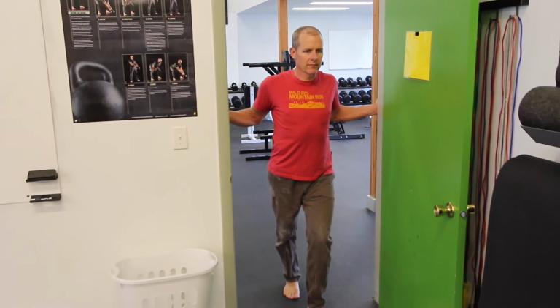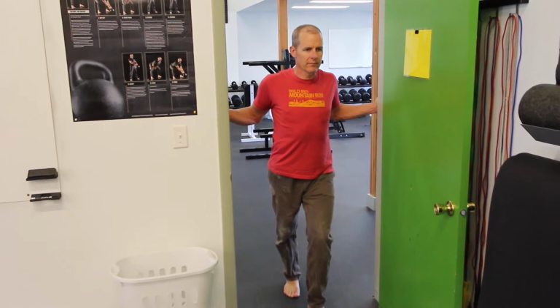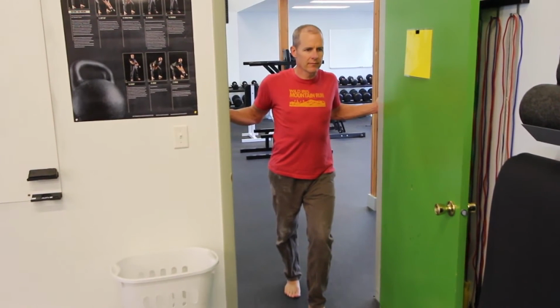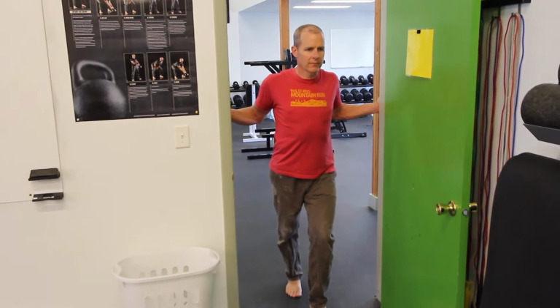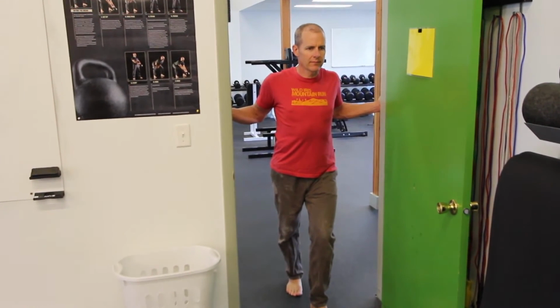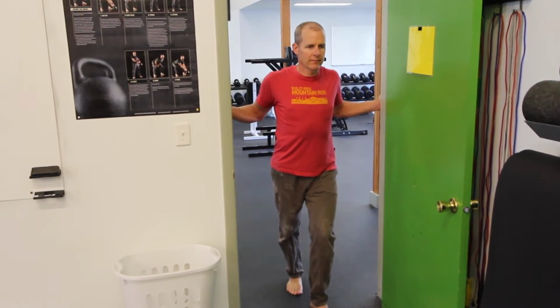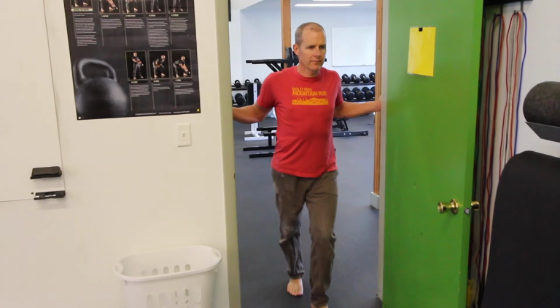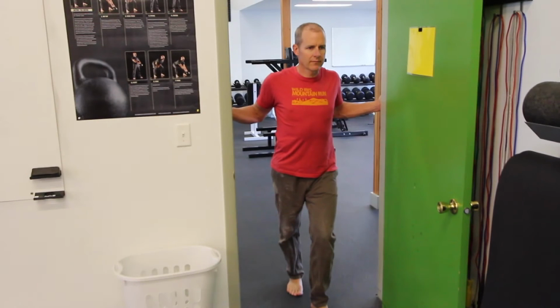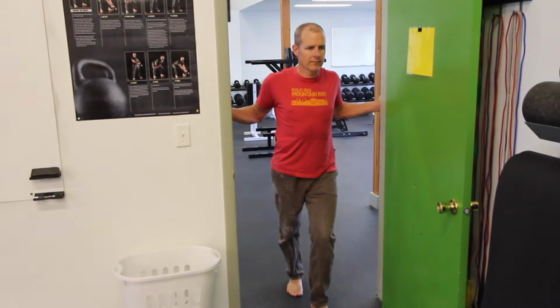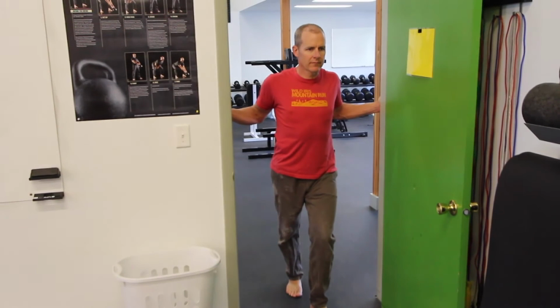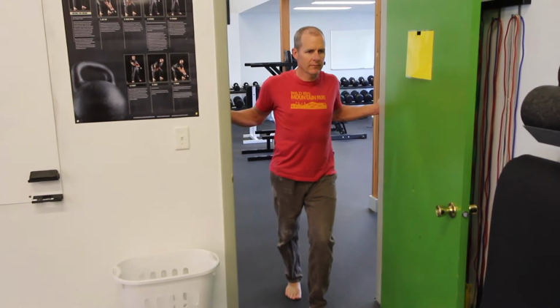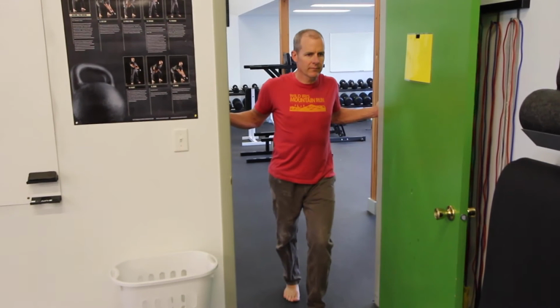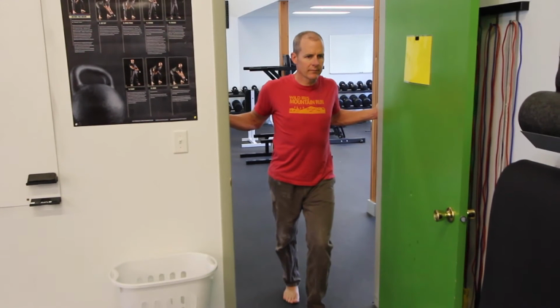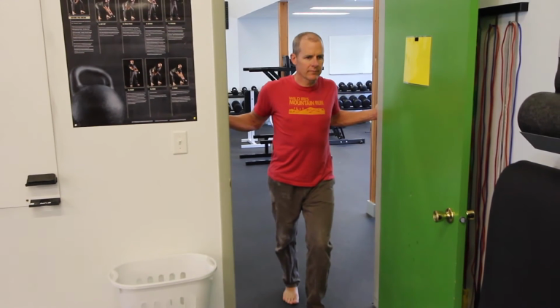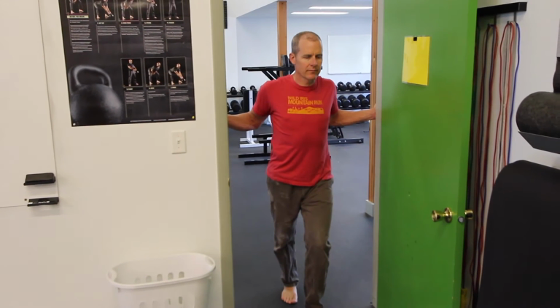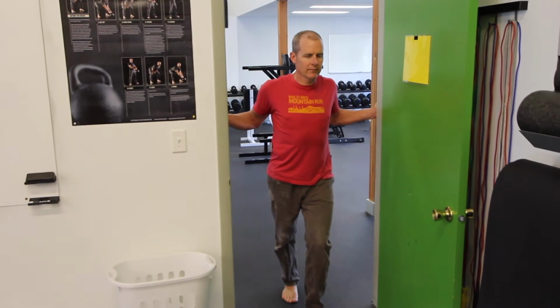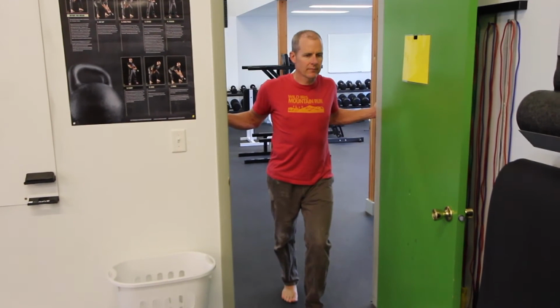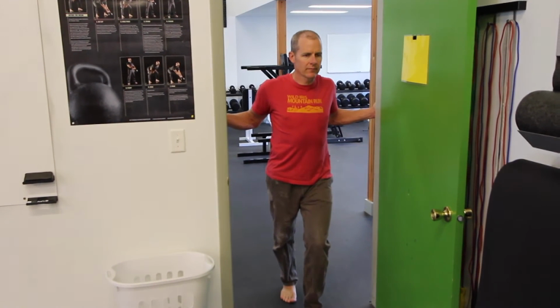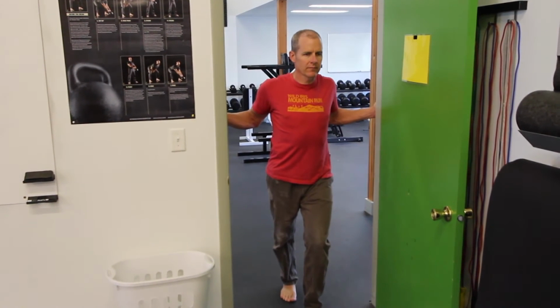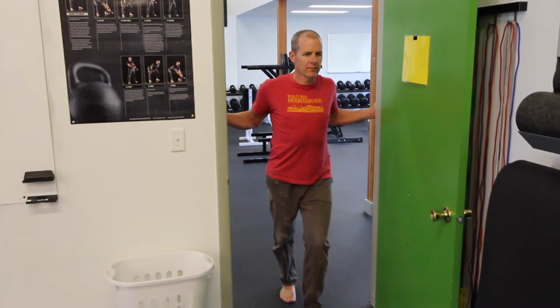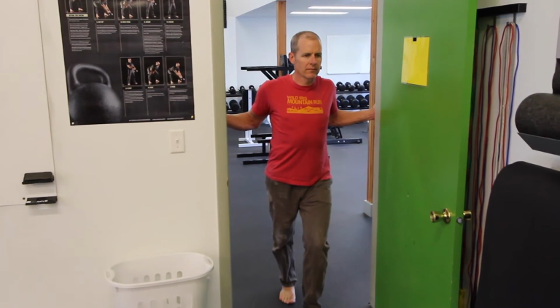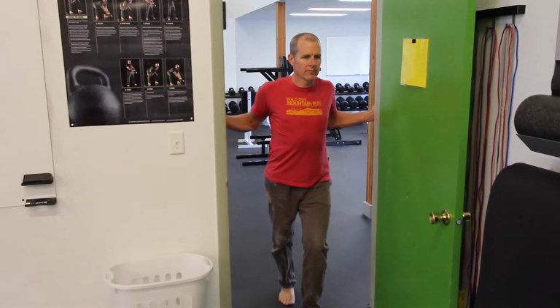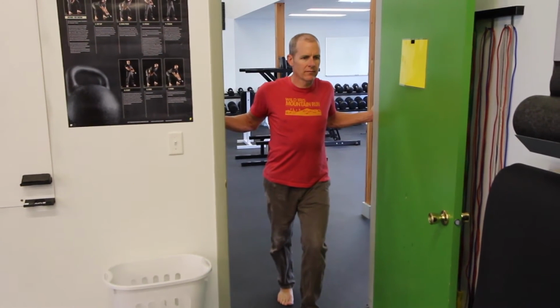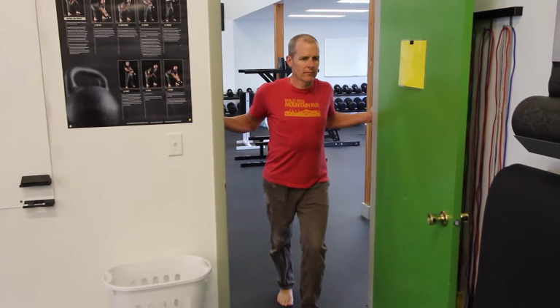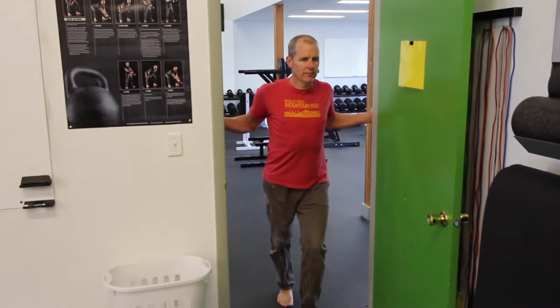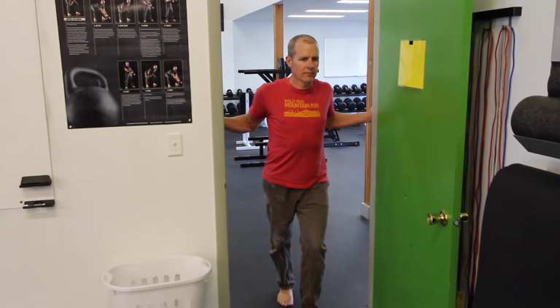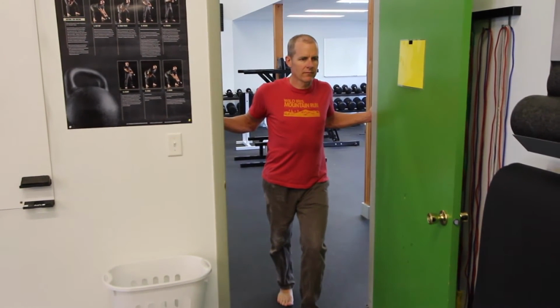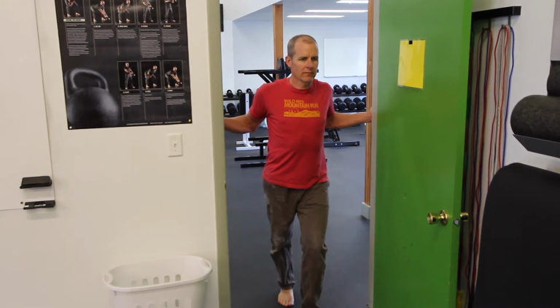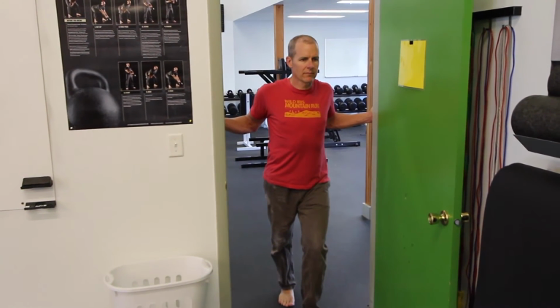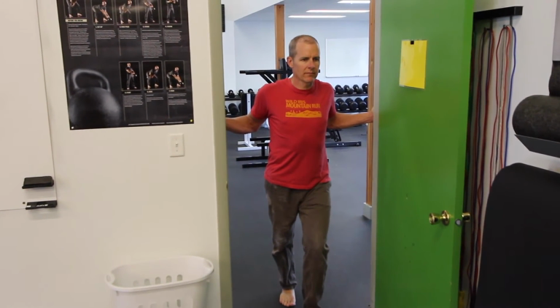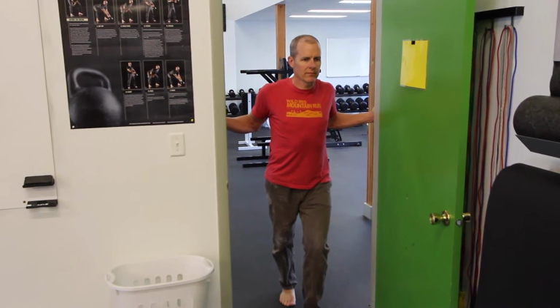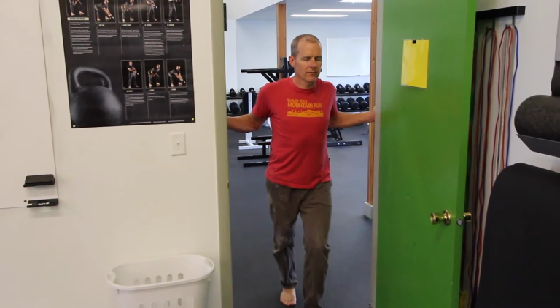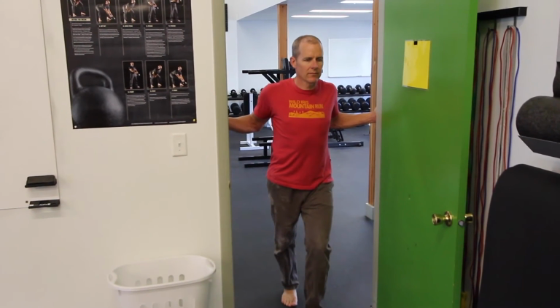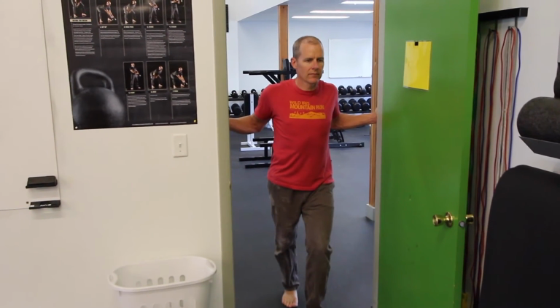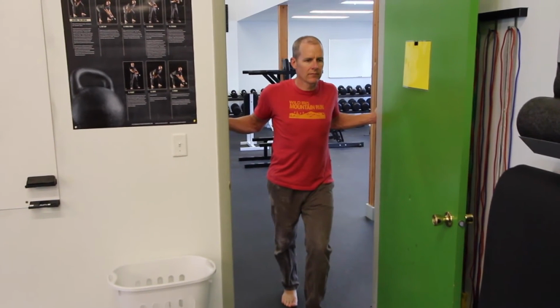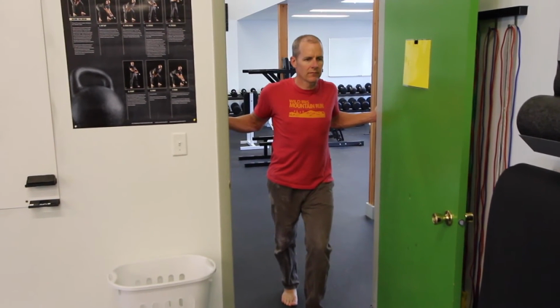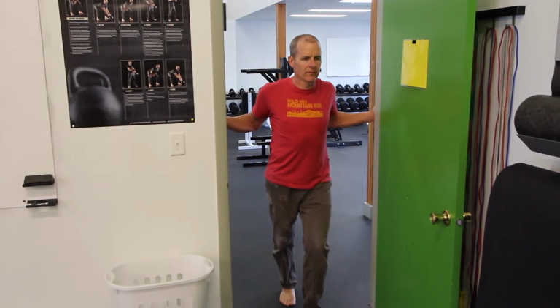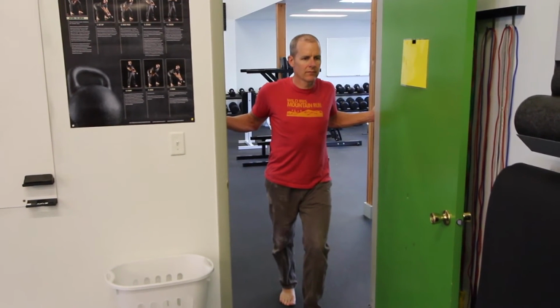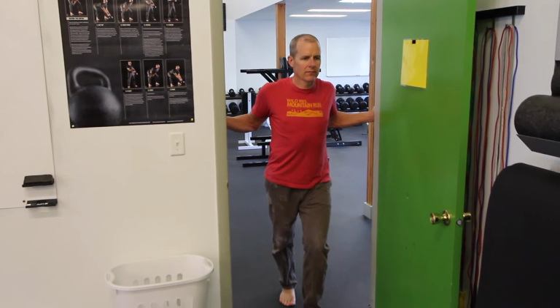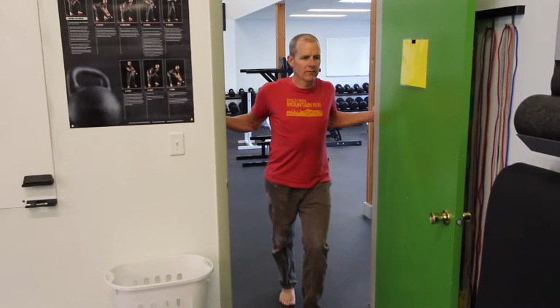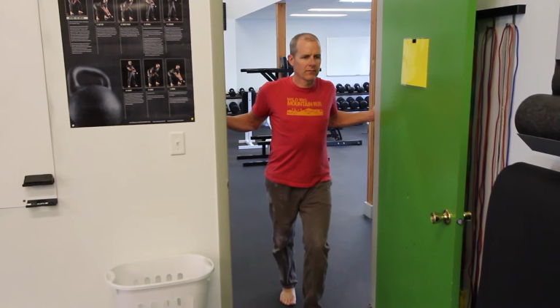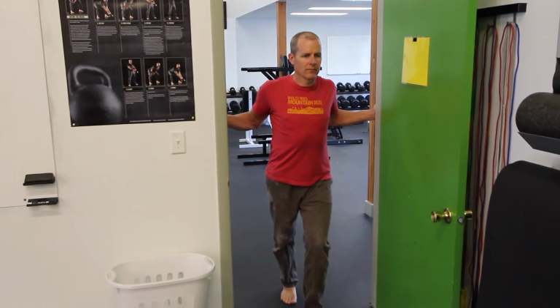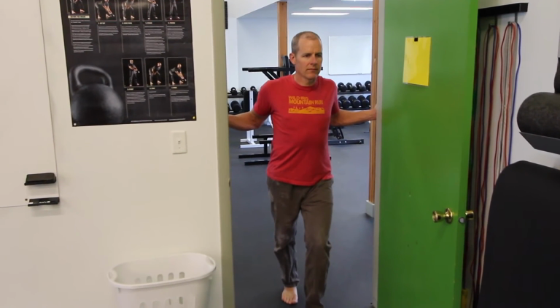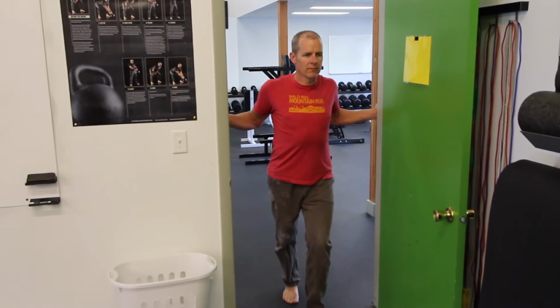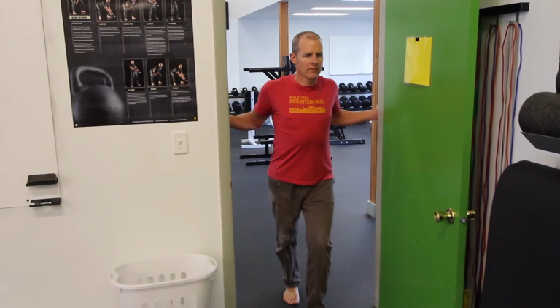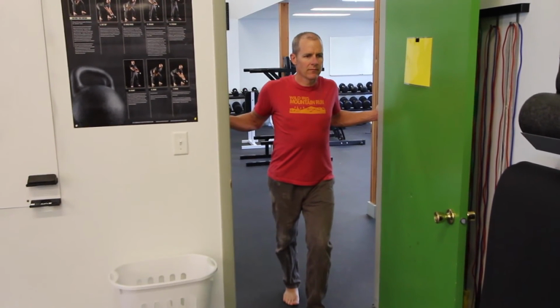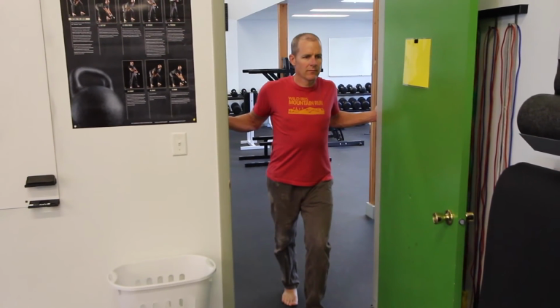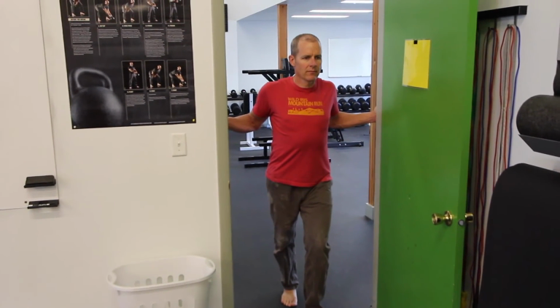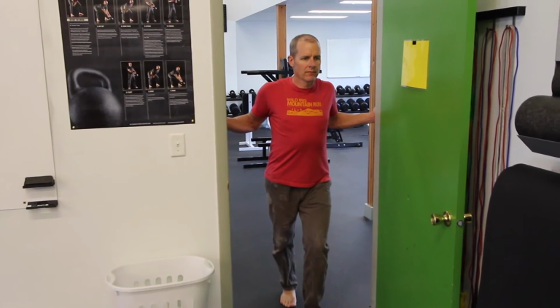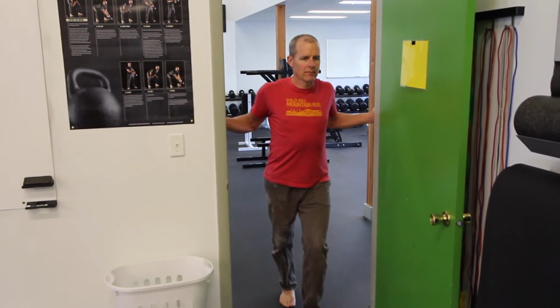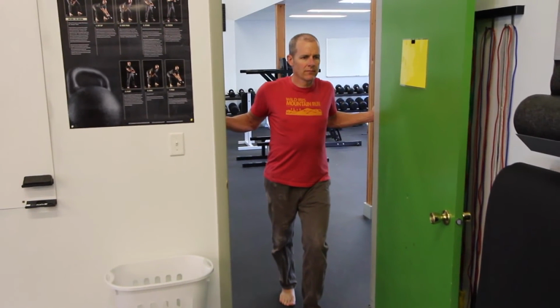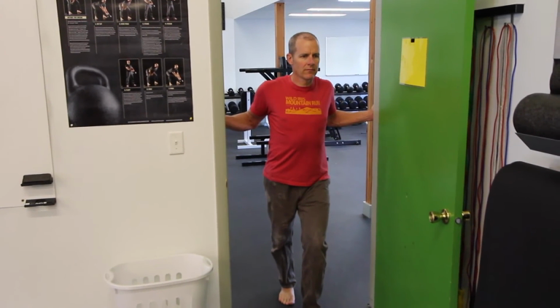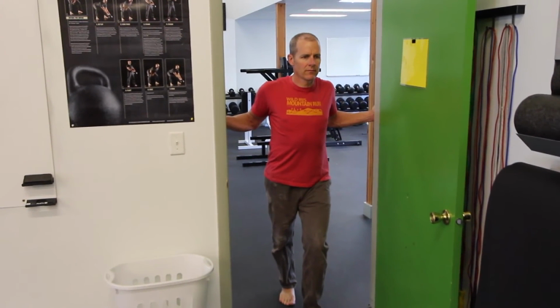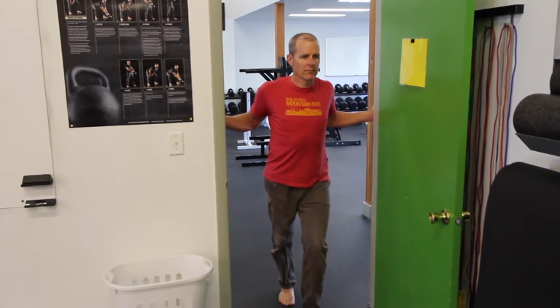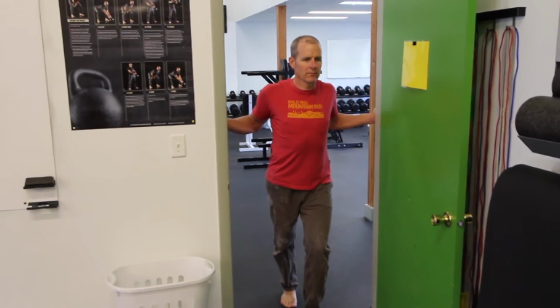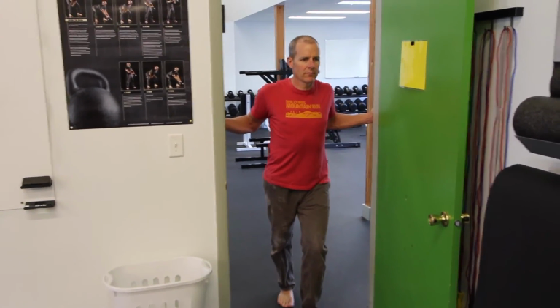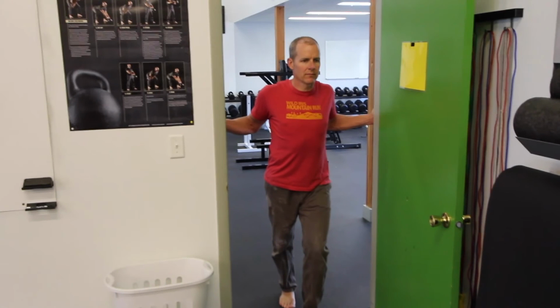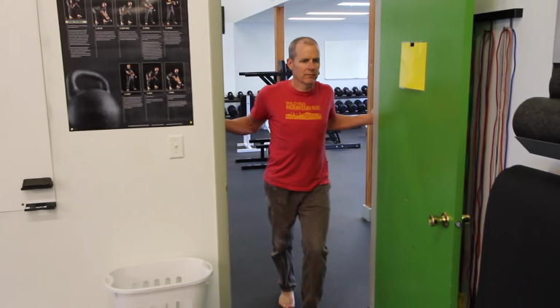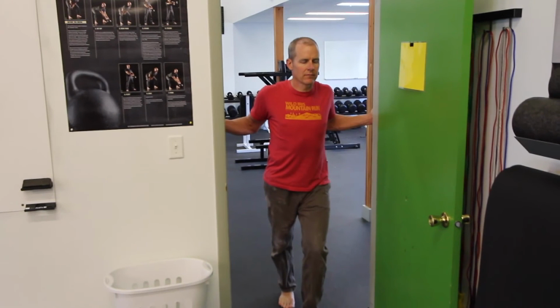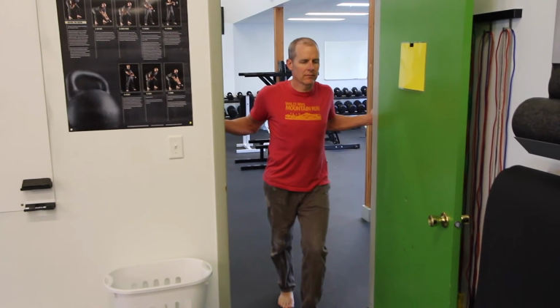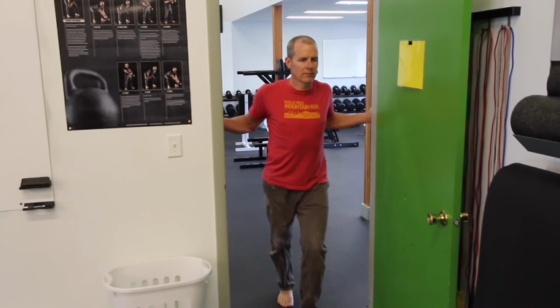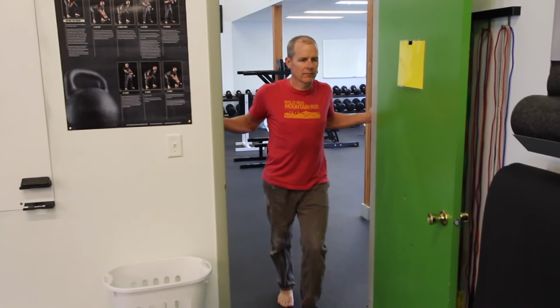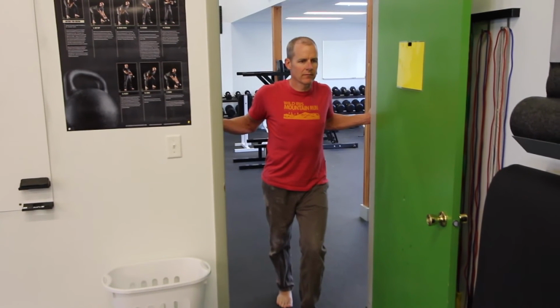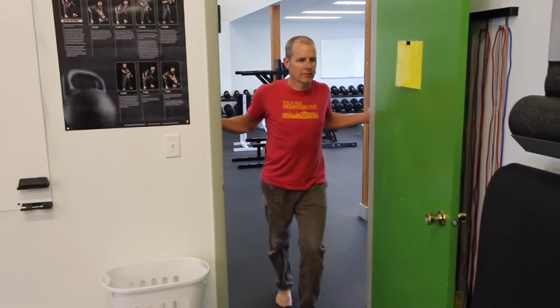He's really trying to stretch those shoulders and the pecs. And he's kind of just coming through the door without actually going through it.